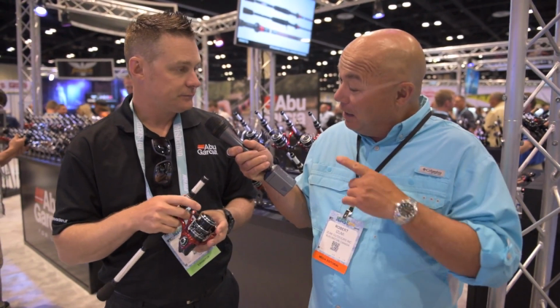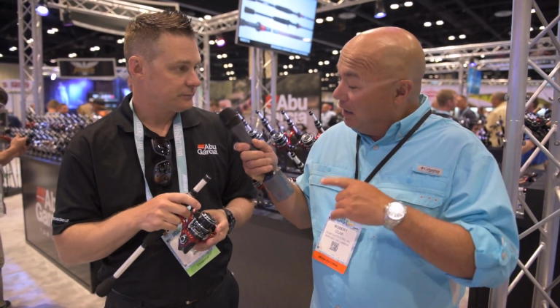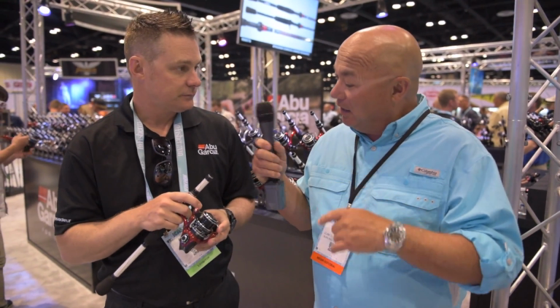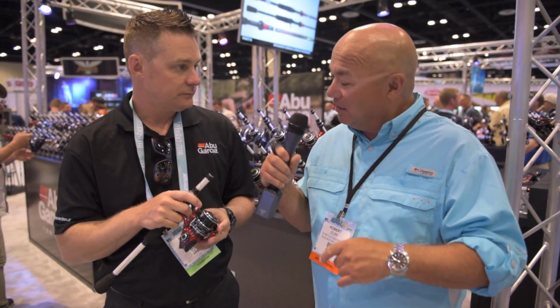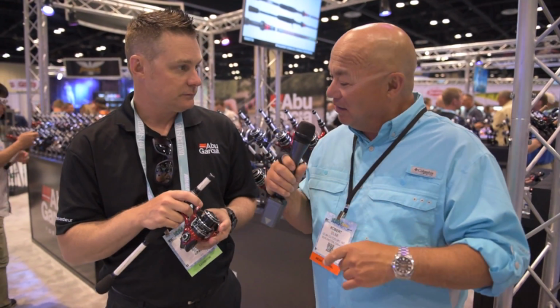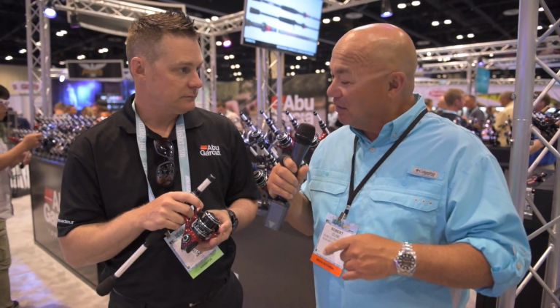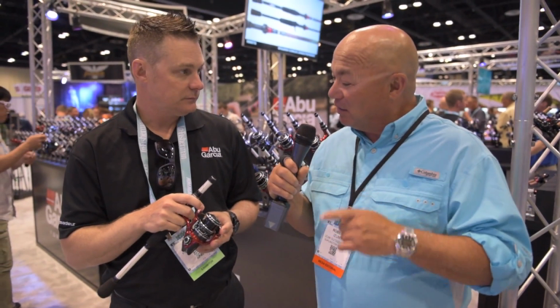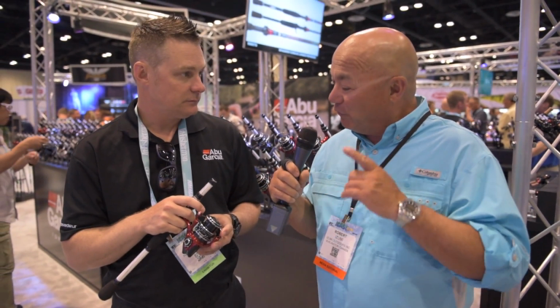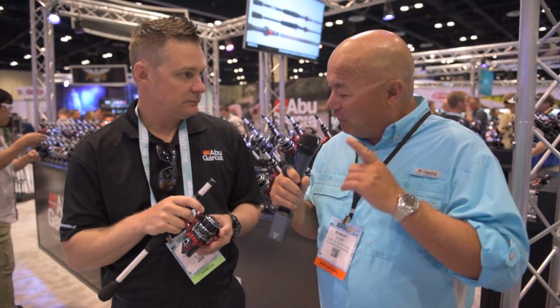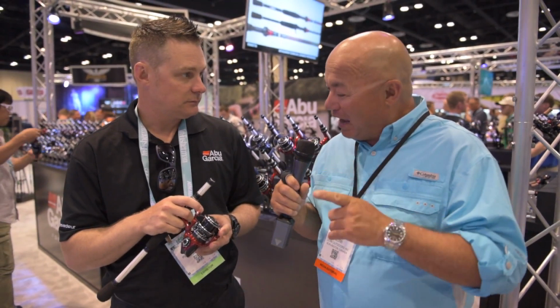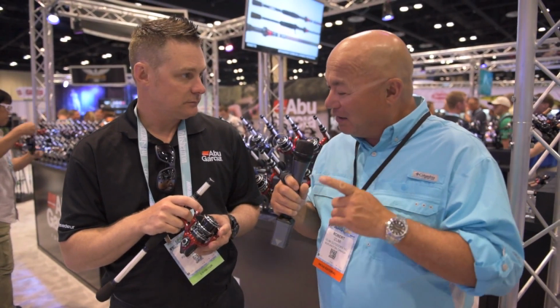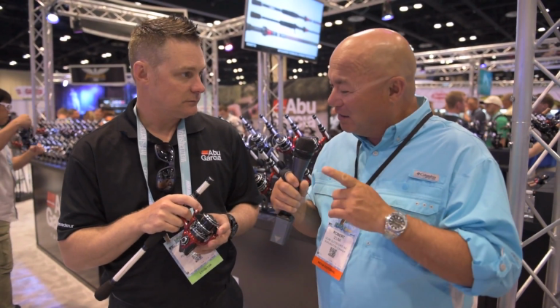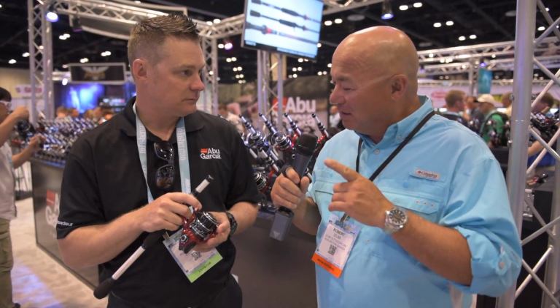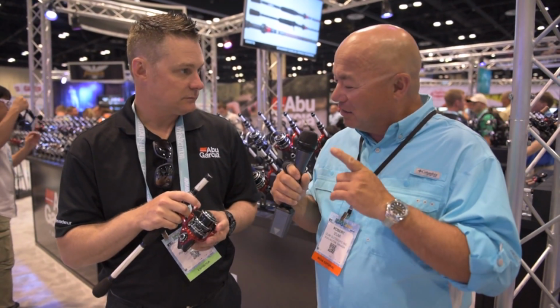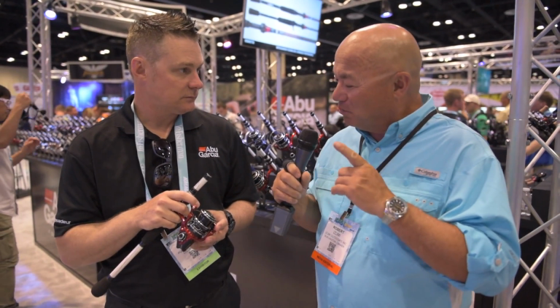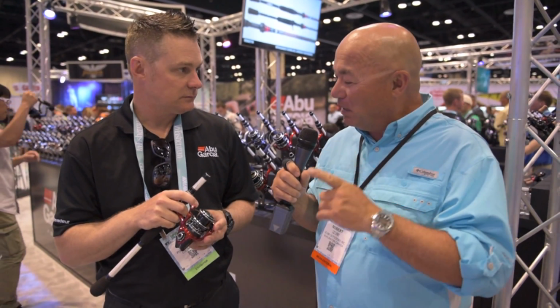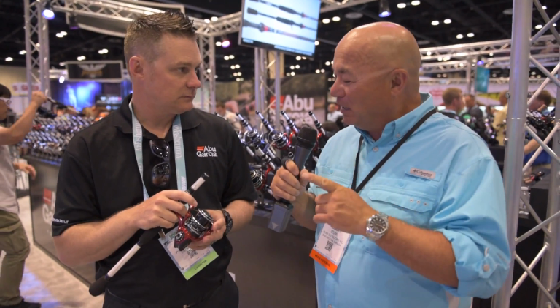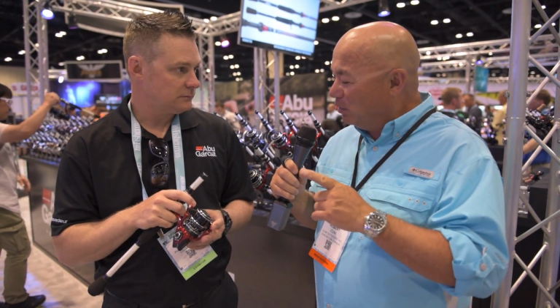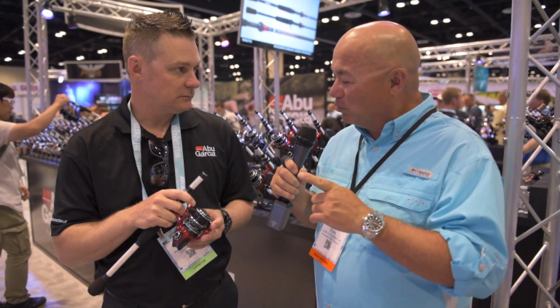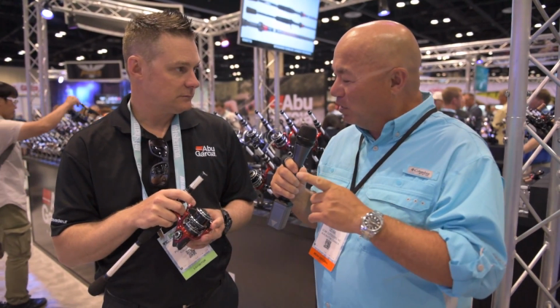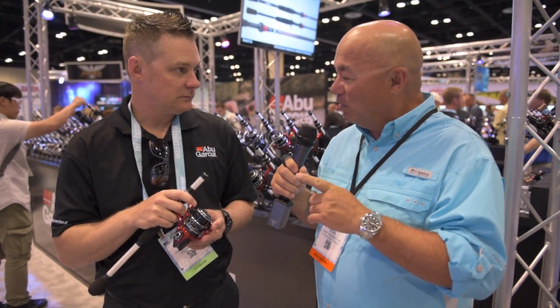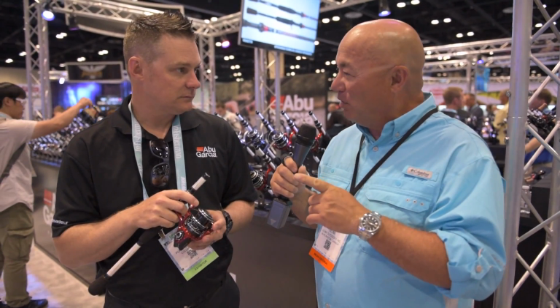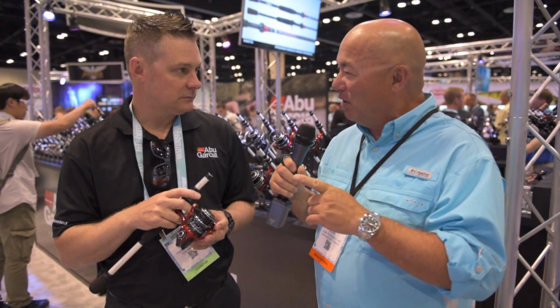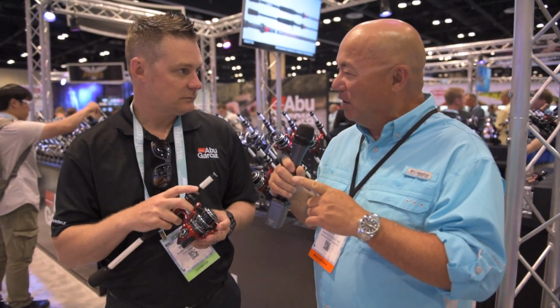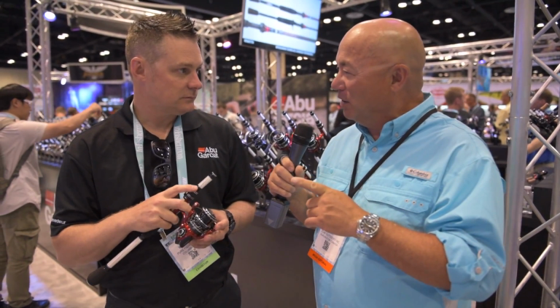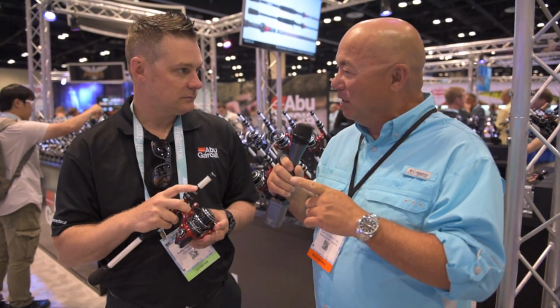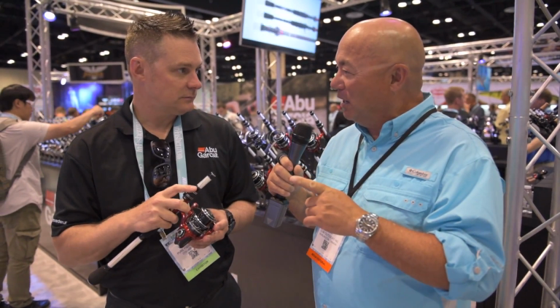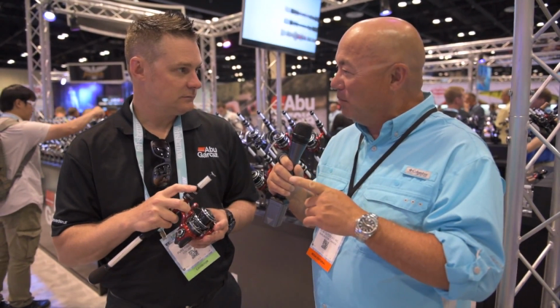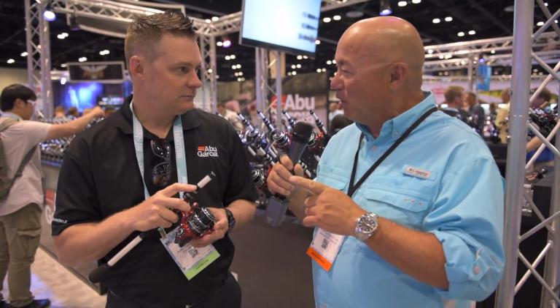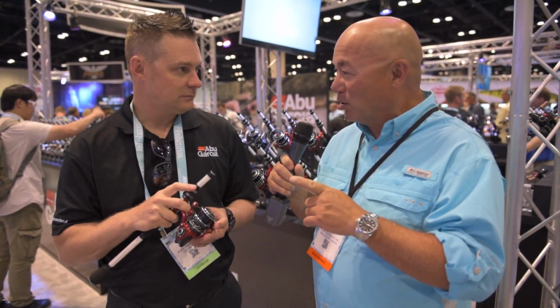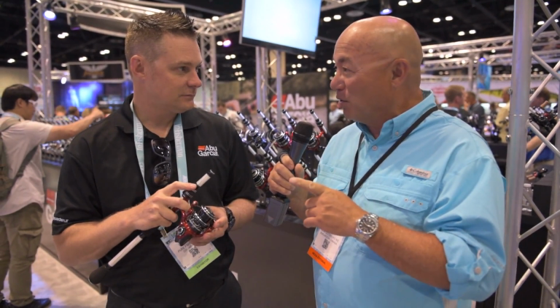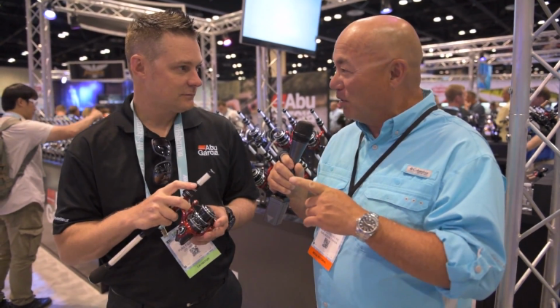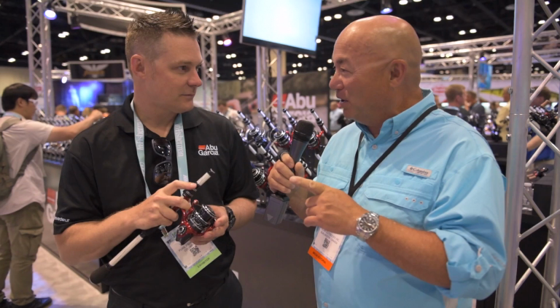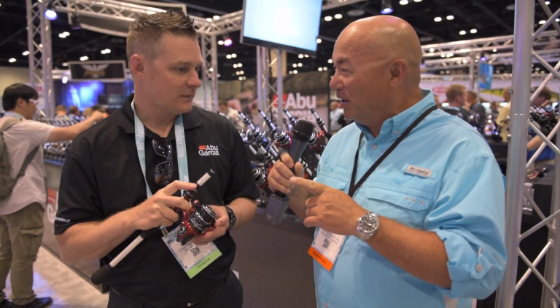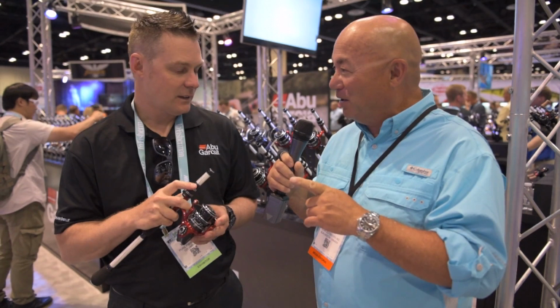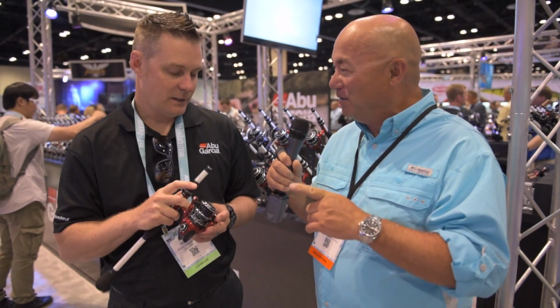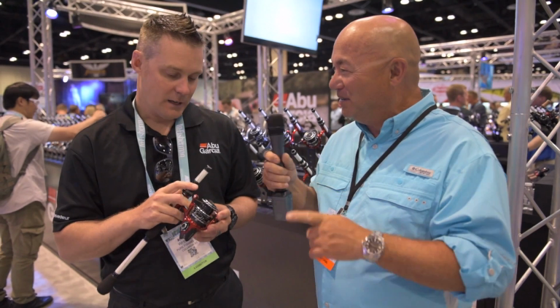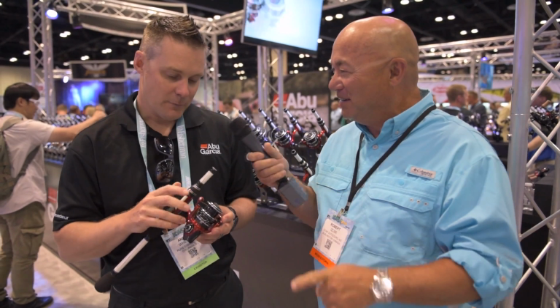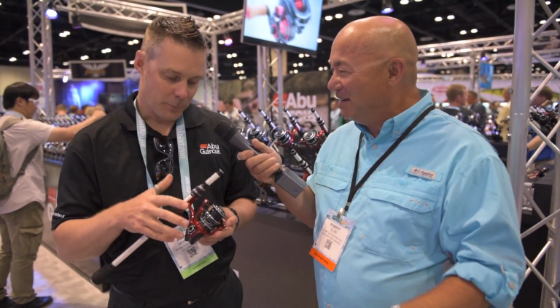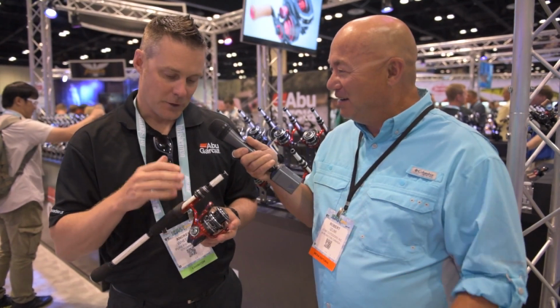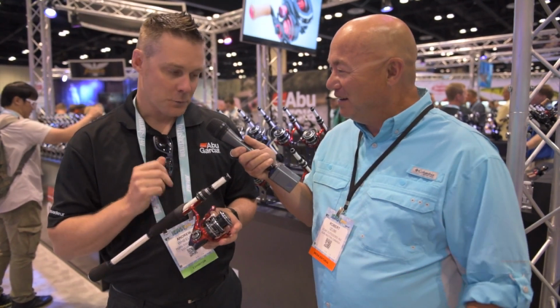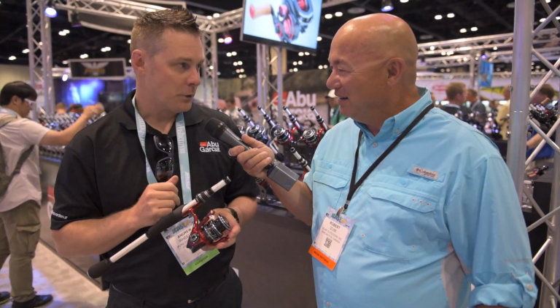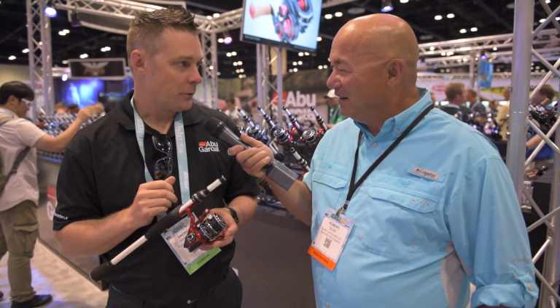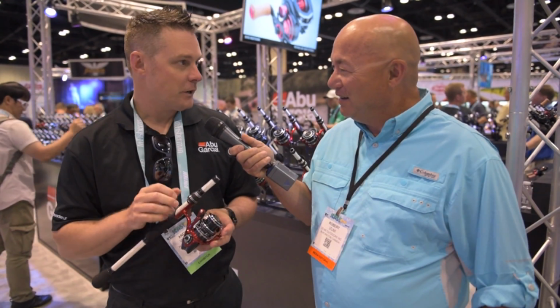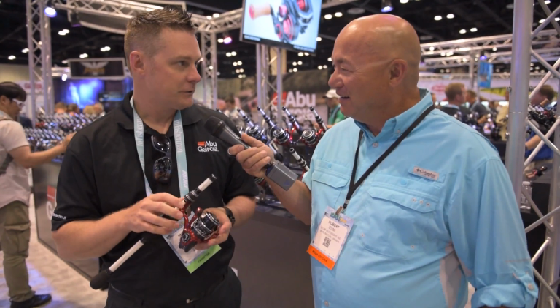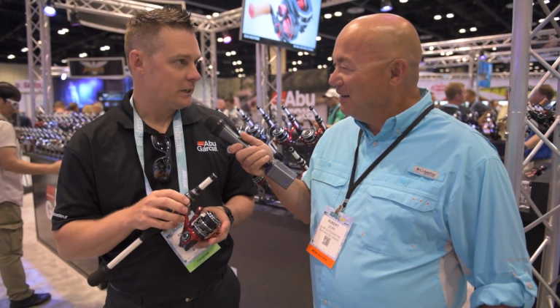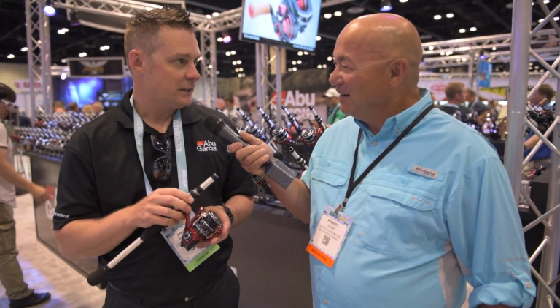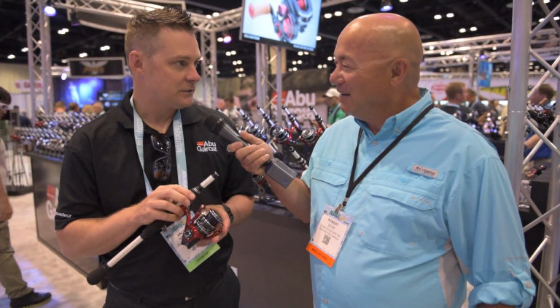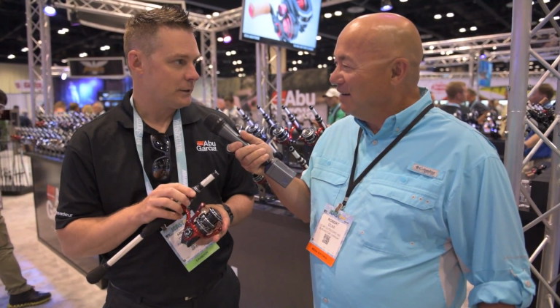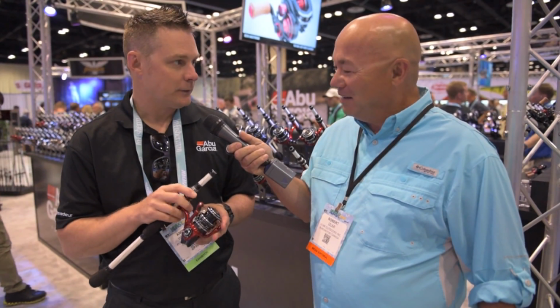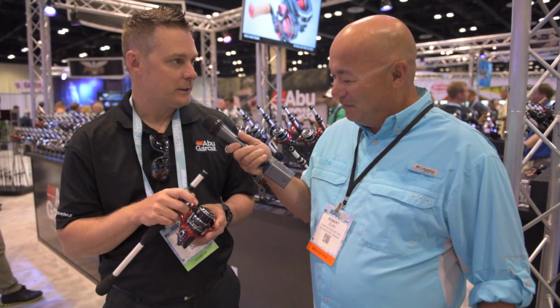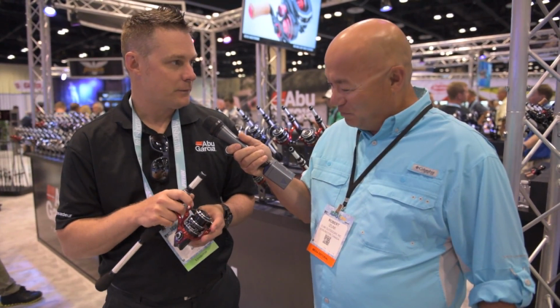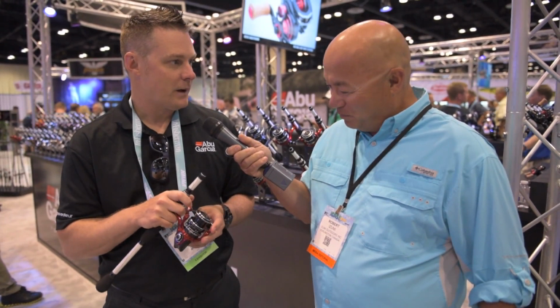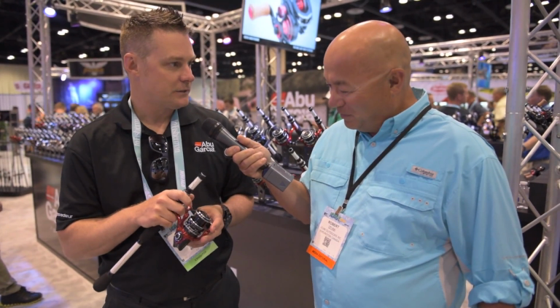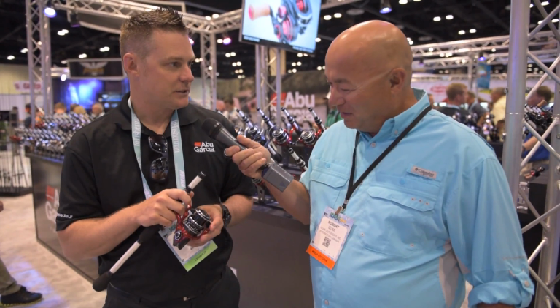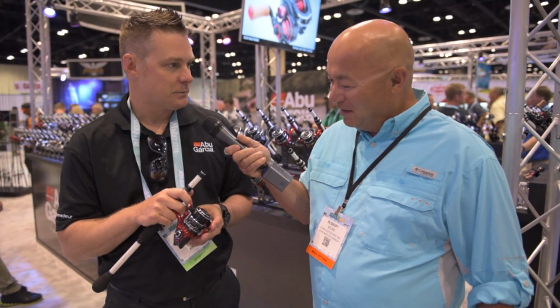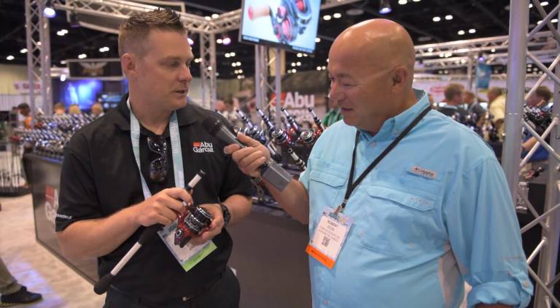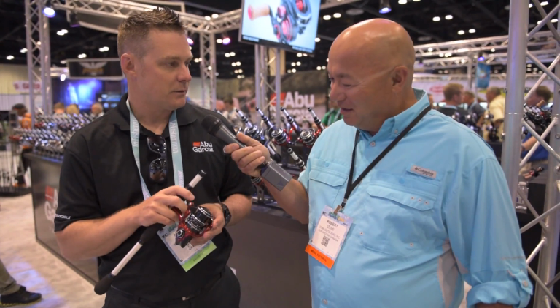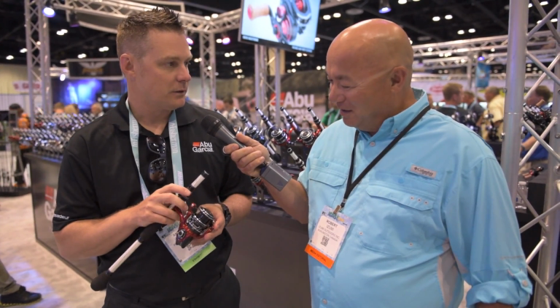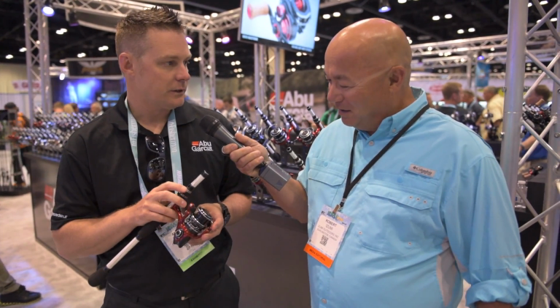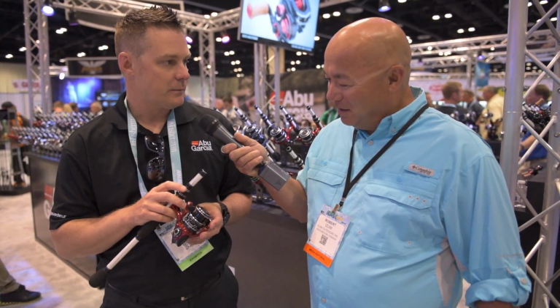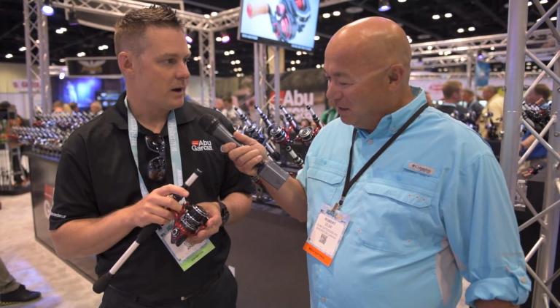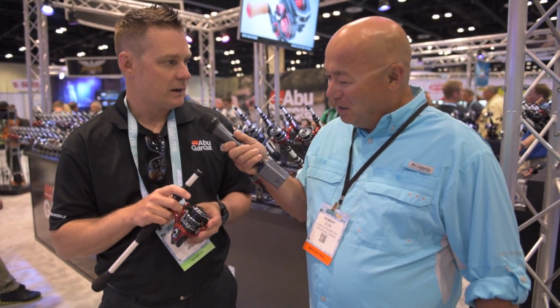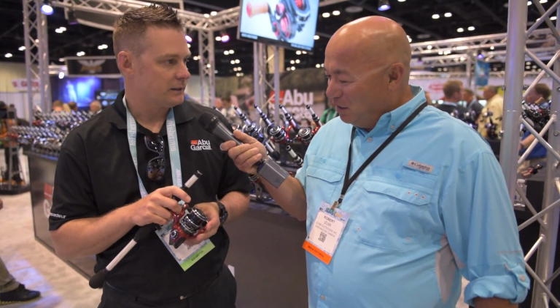Is this the fastest spinning reel on the market right now? In freshwater reels, yeah, it's definitely the fastest spinning reel on the market.